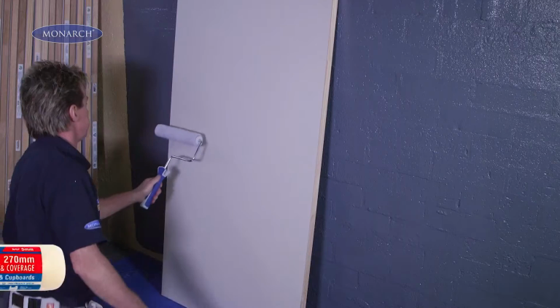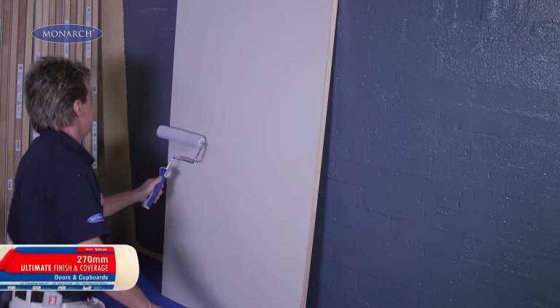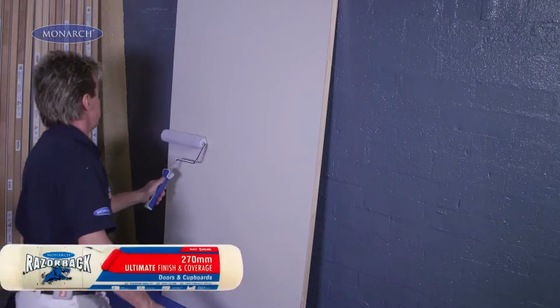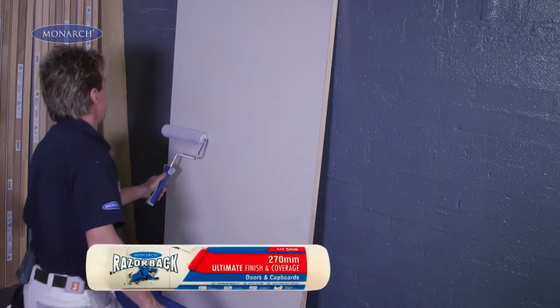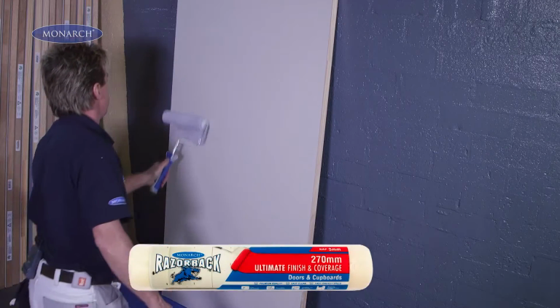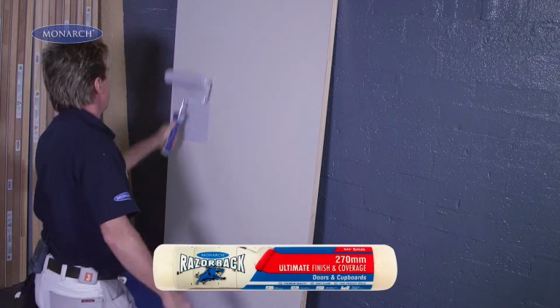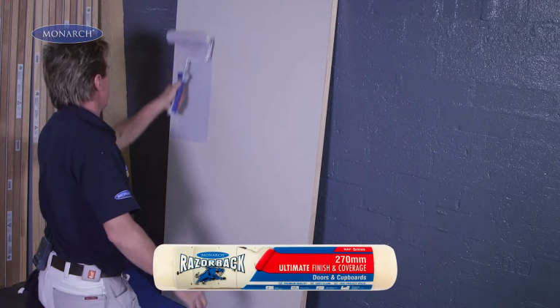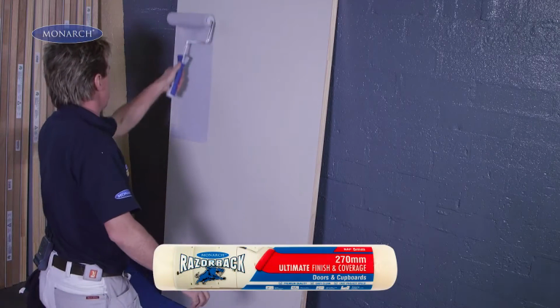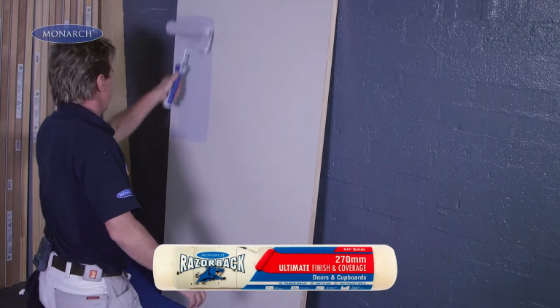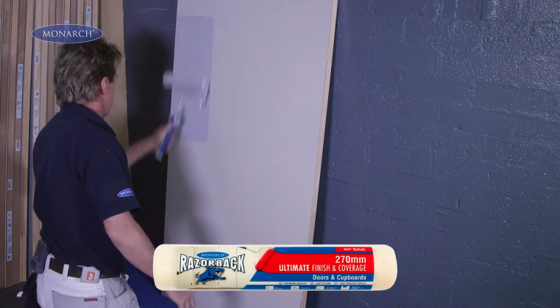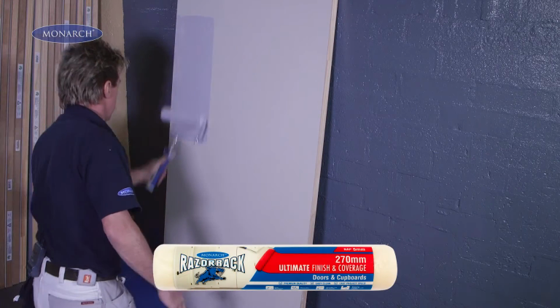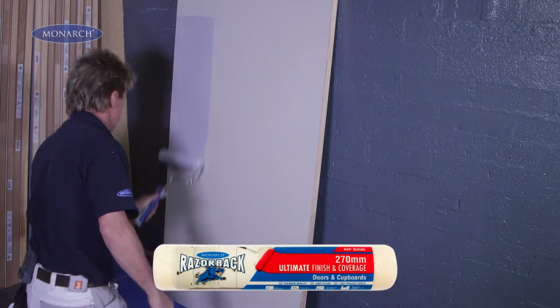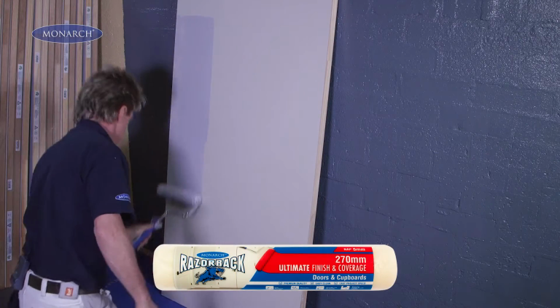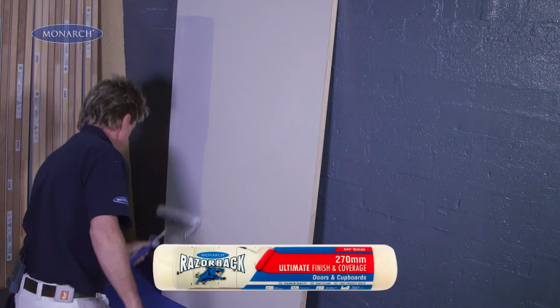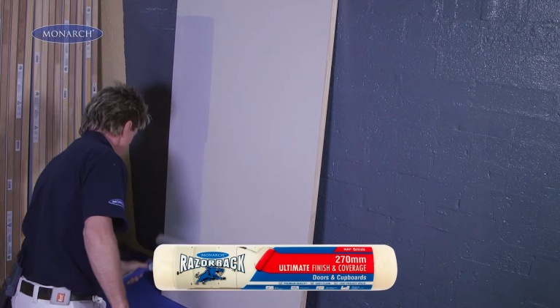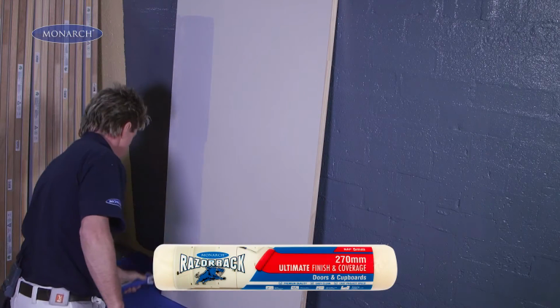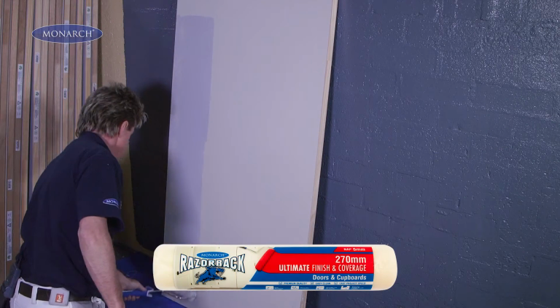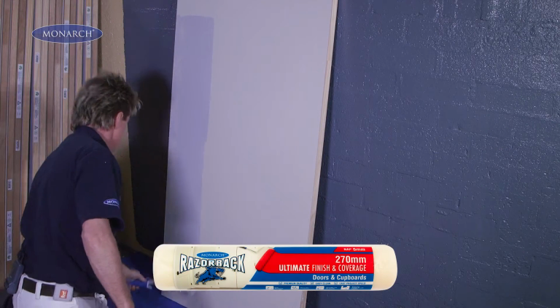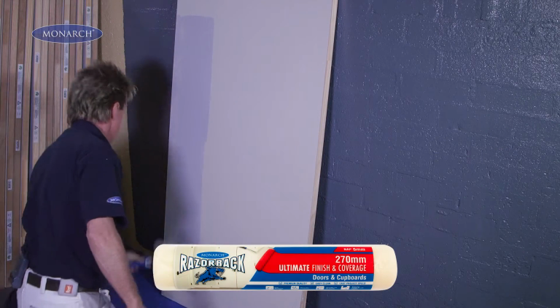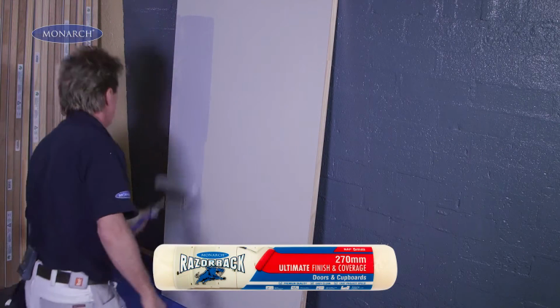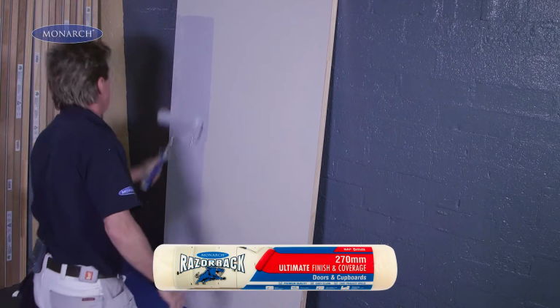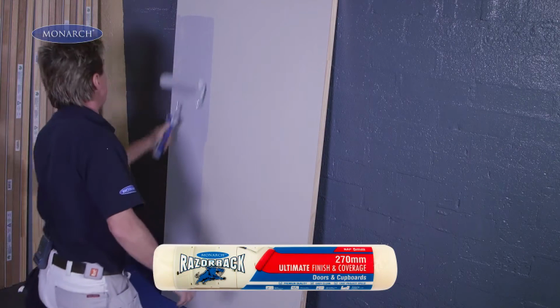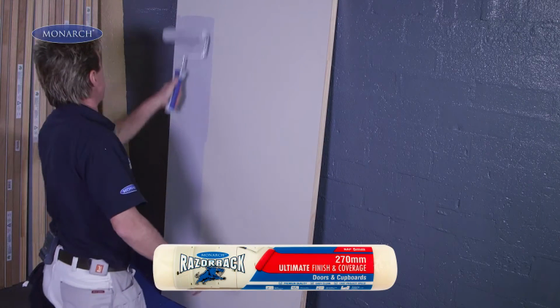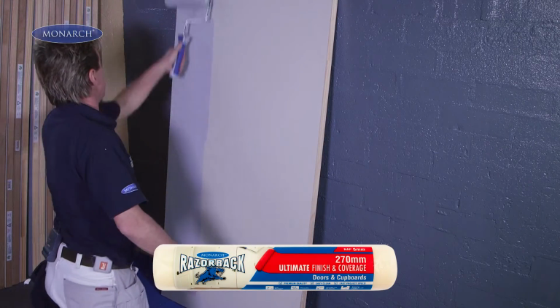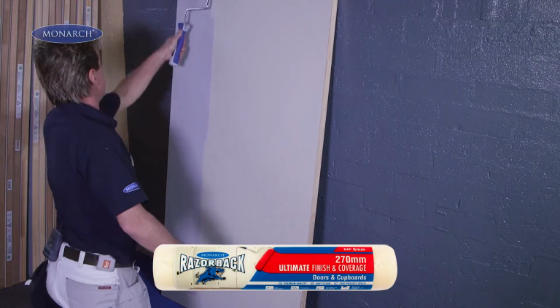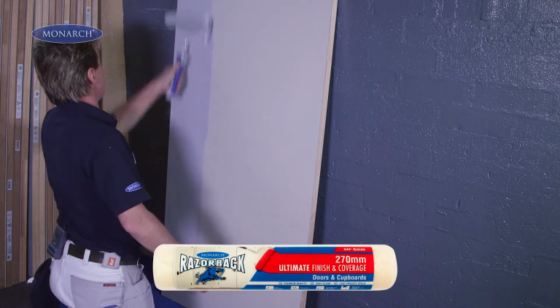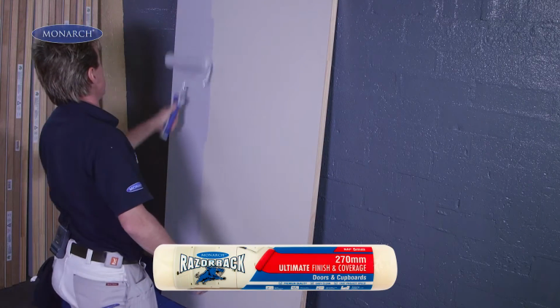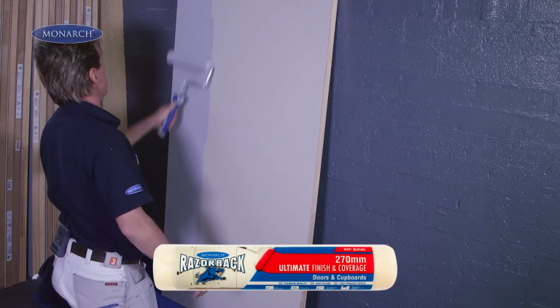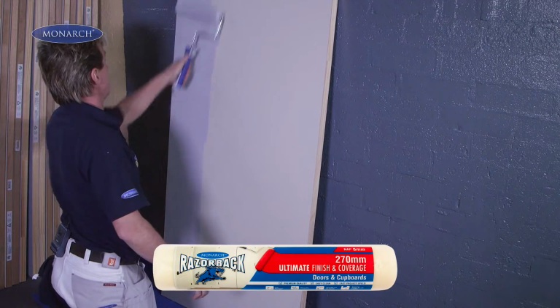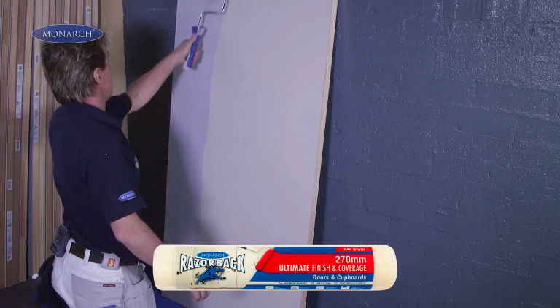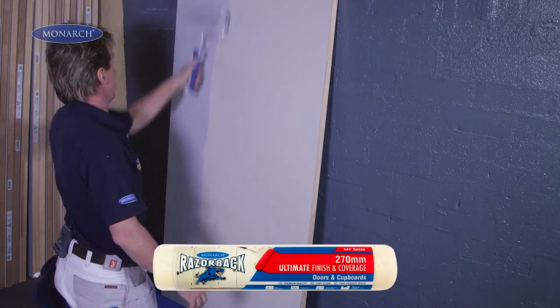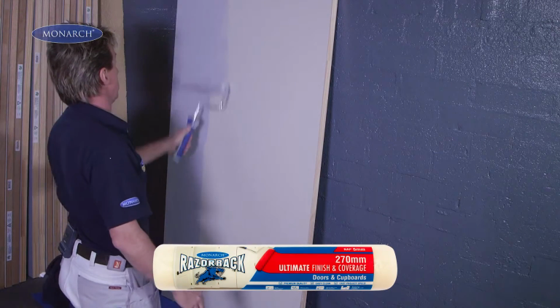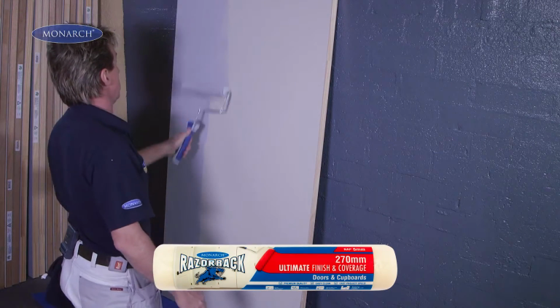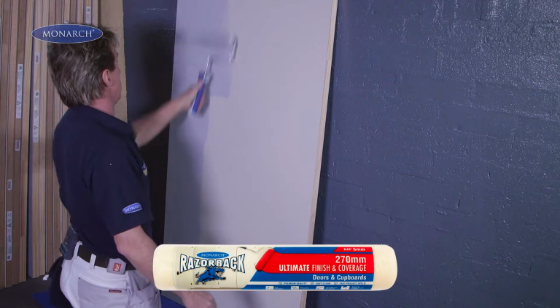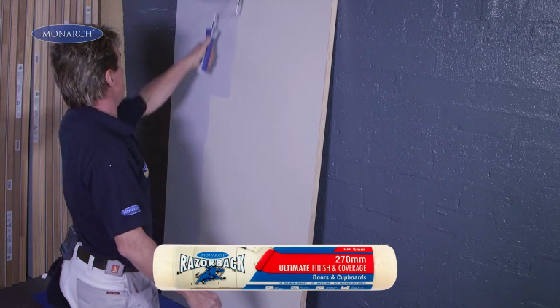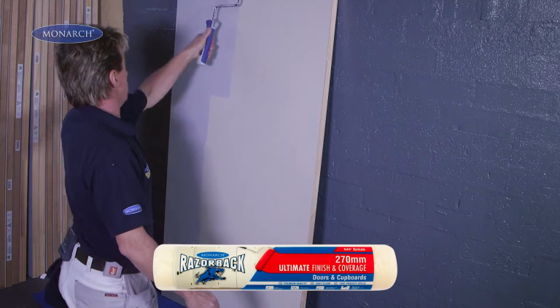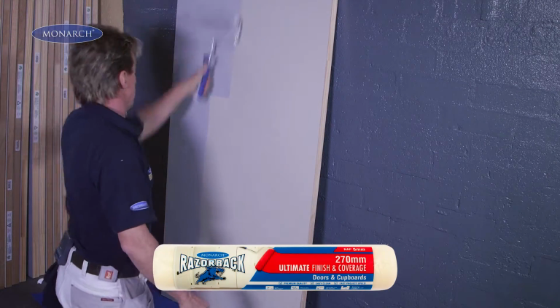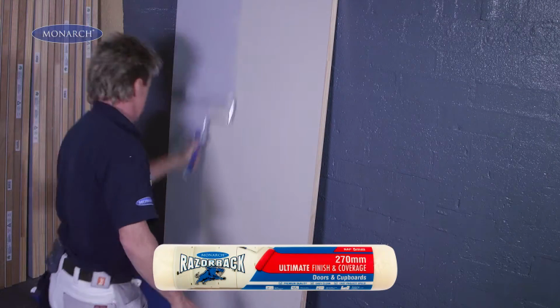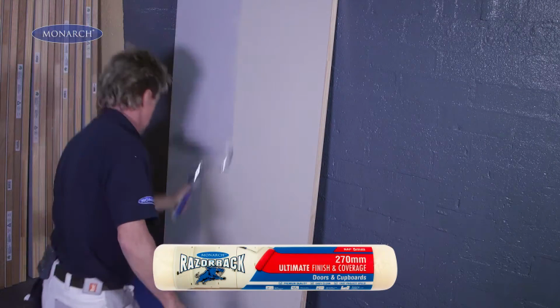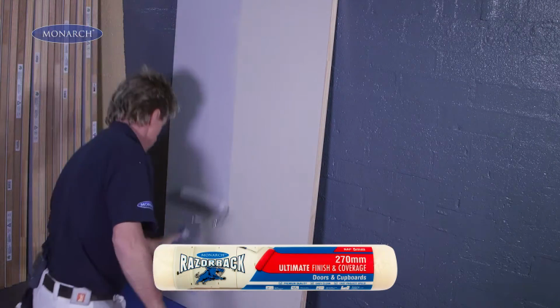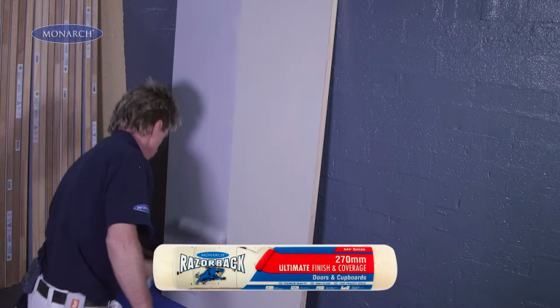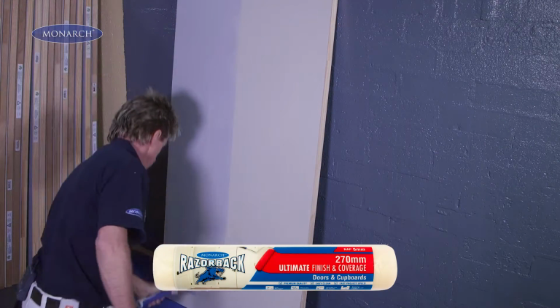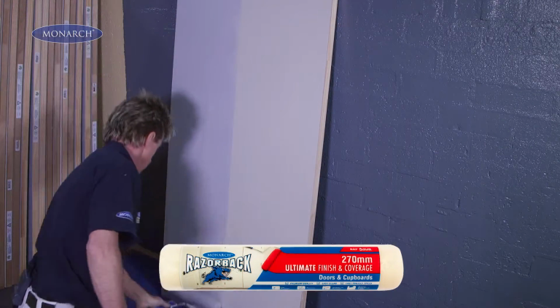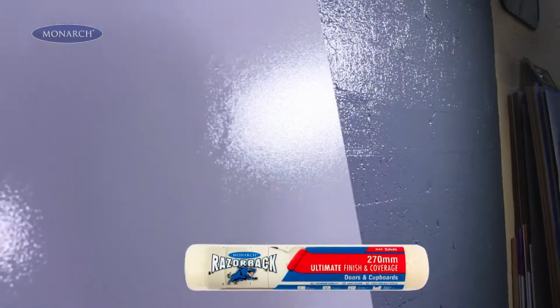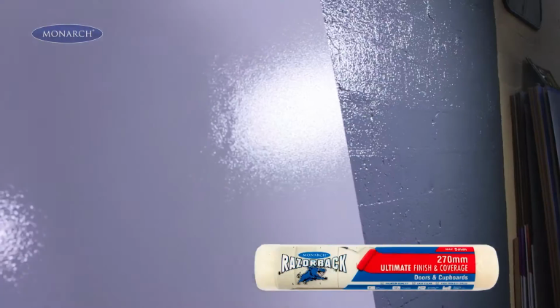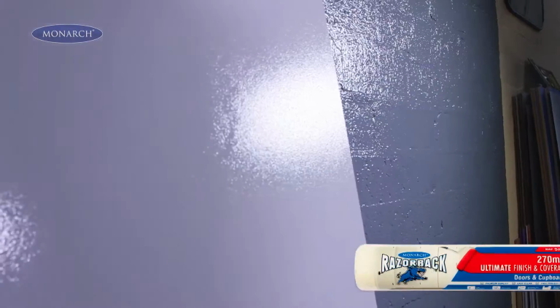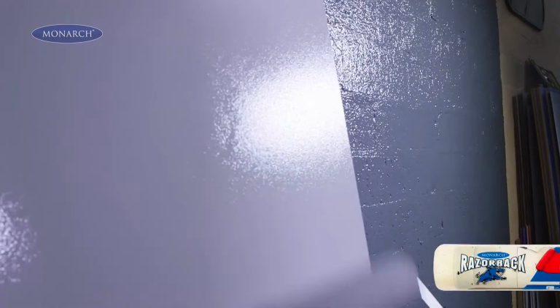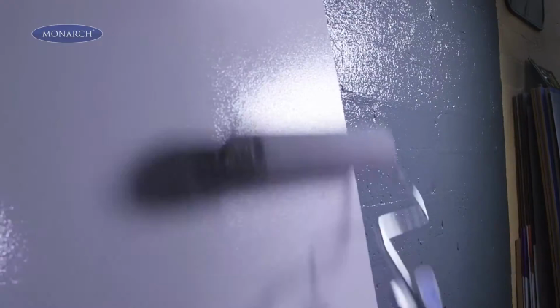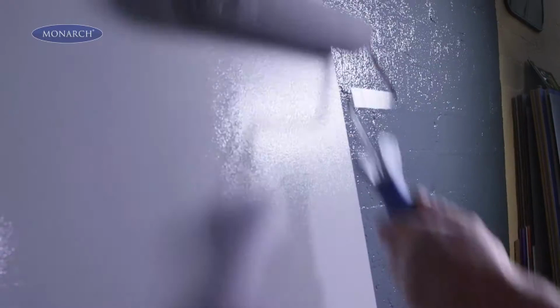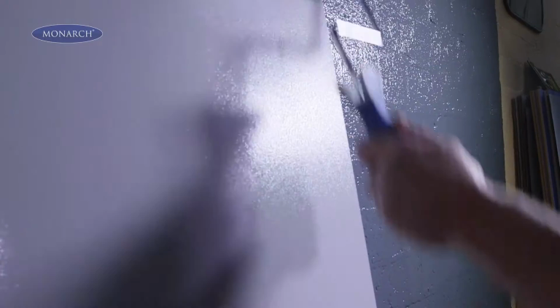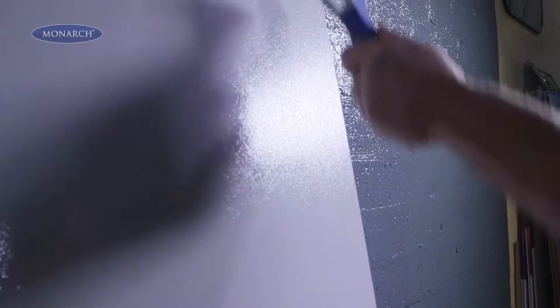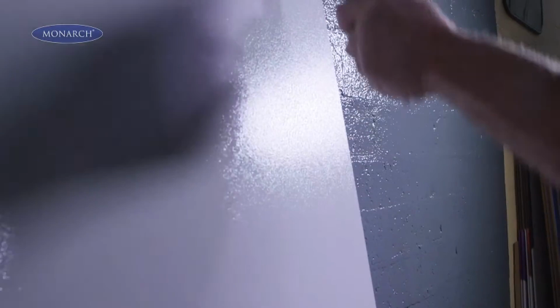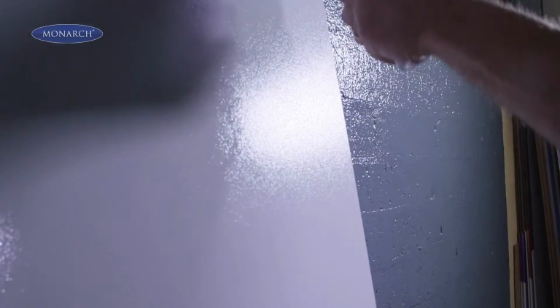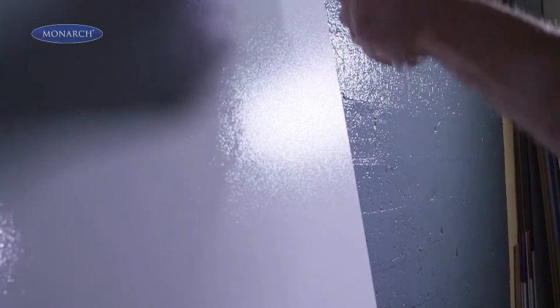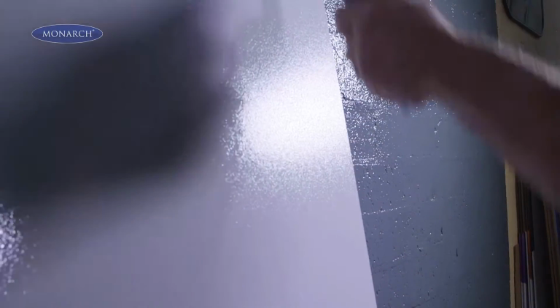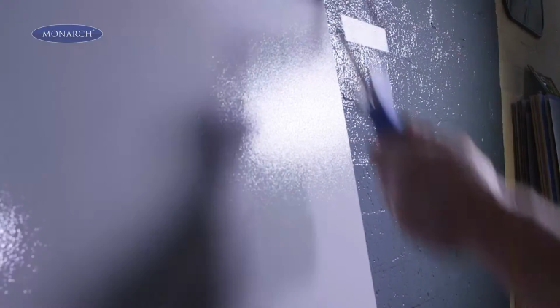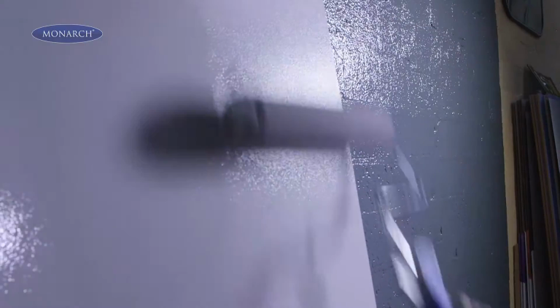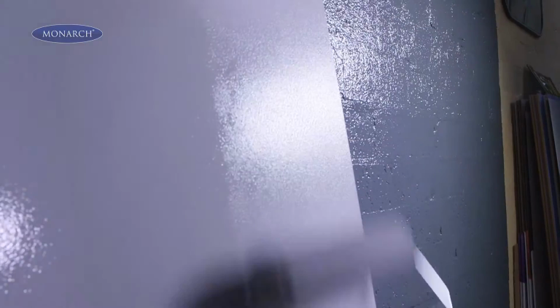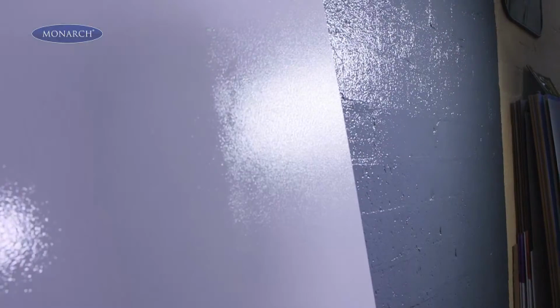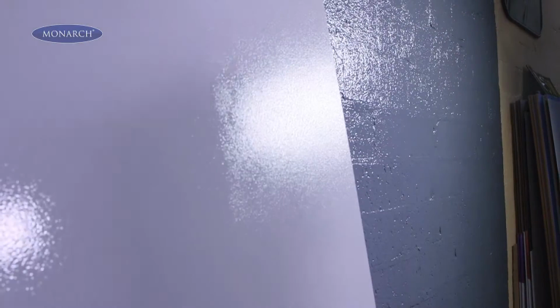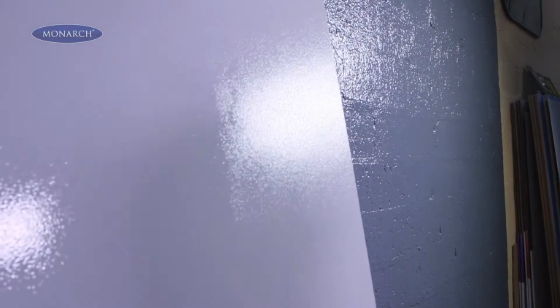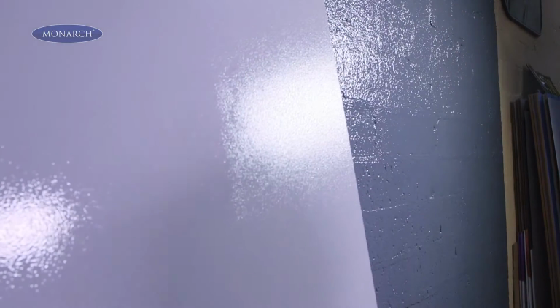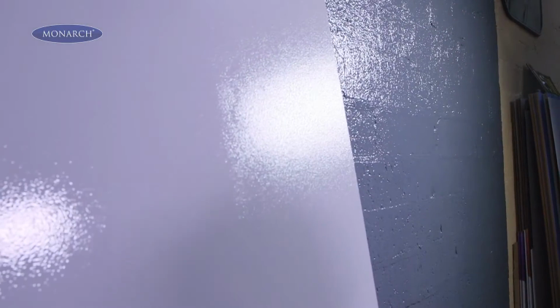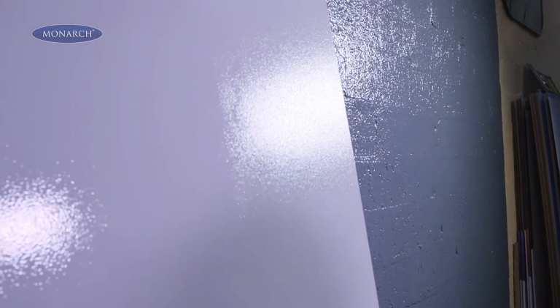For doors and cupboards, use a 5mm nap roller. It puts on a smooth thin film of paint for the perfect finish.